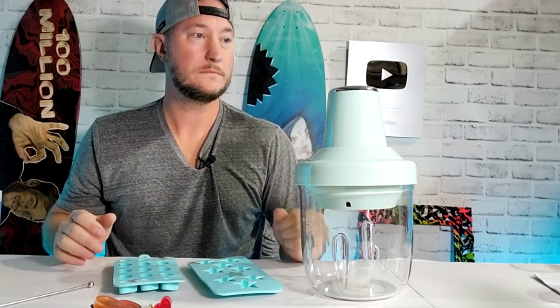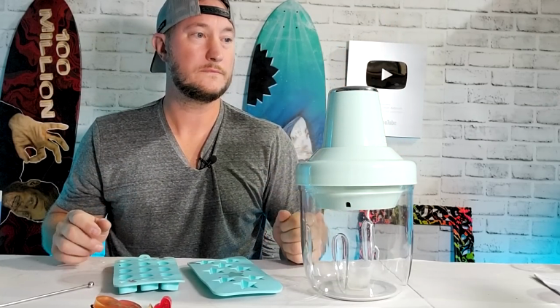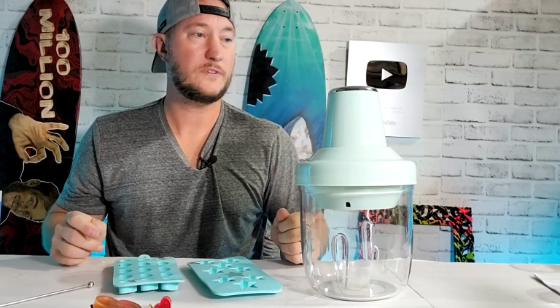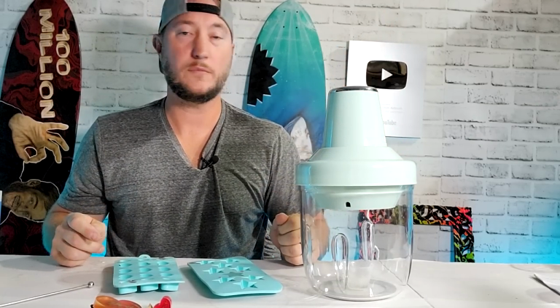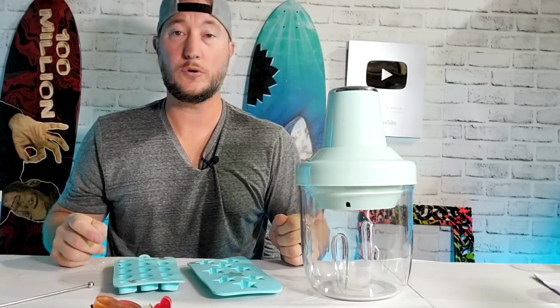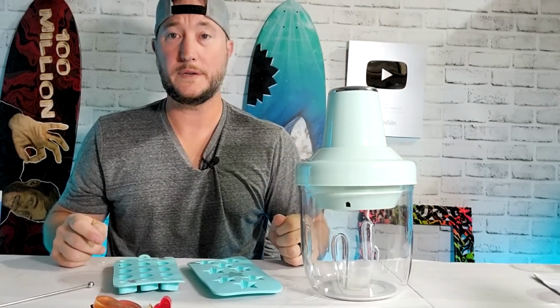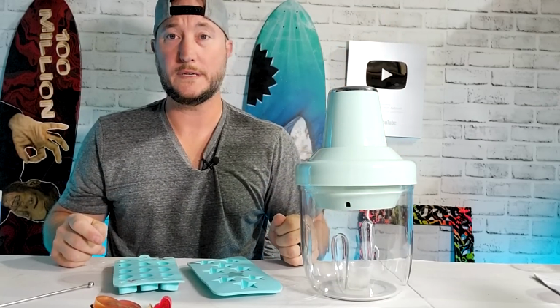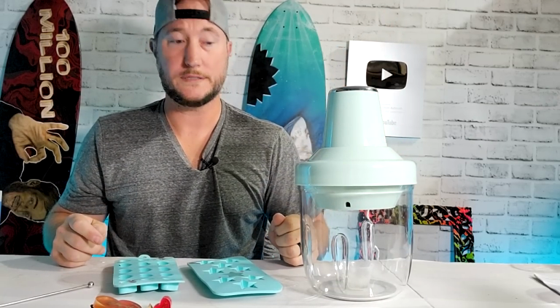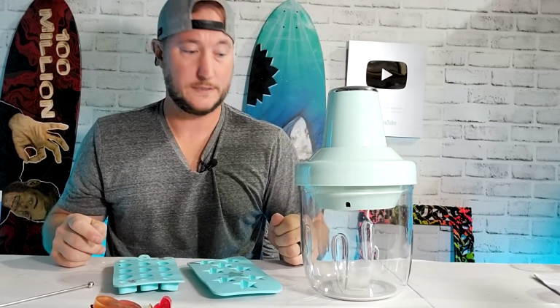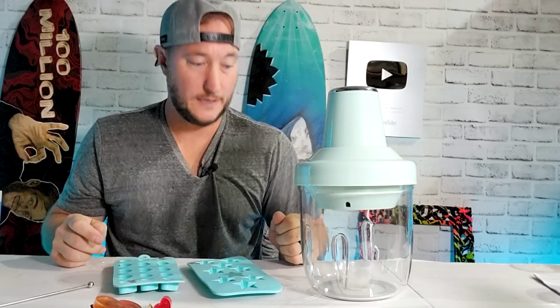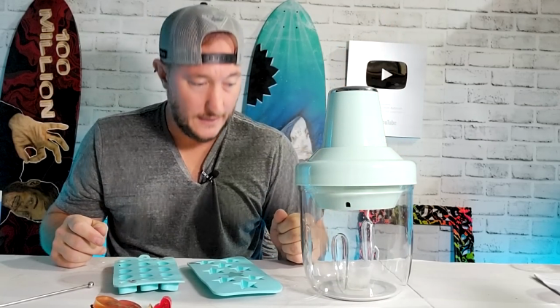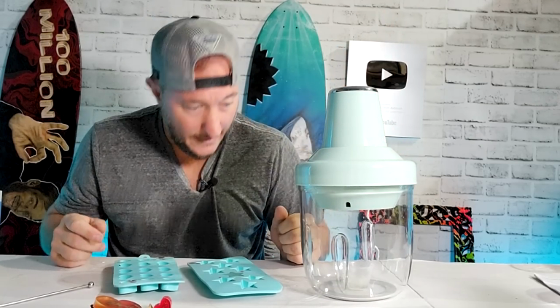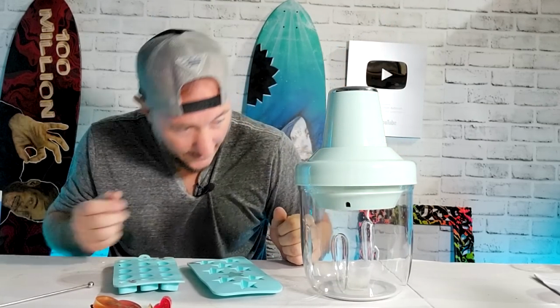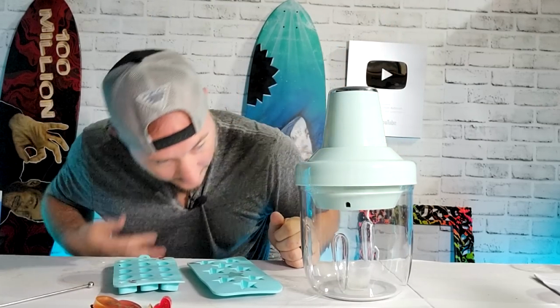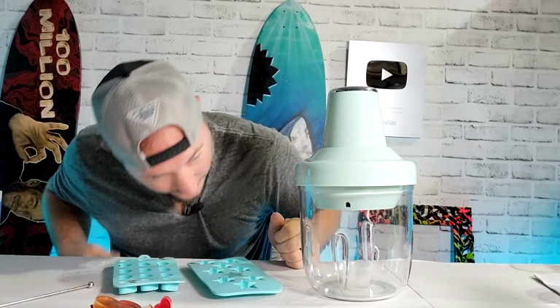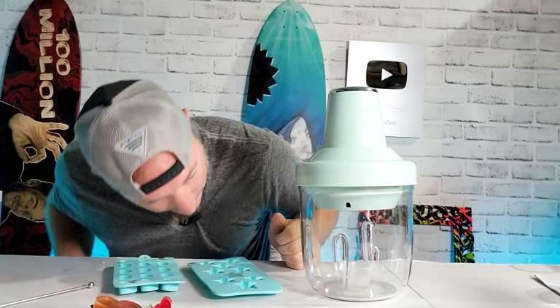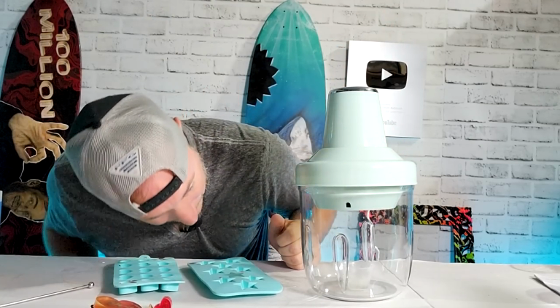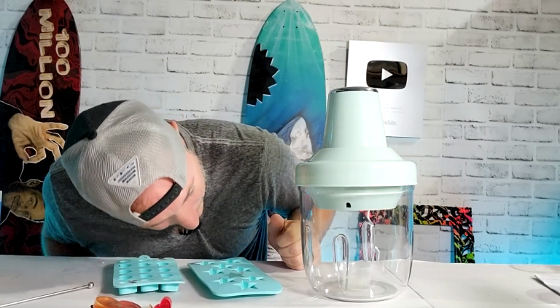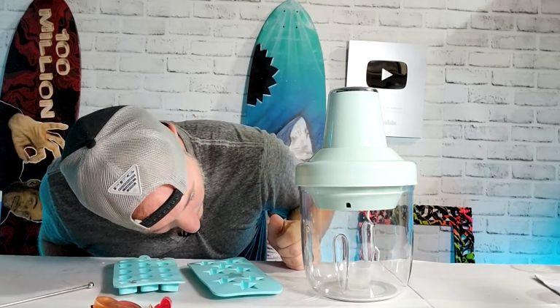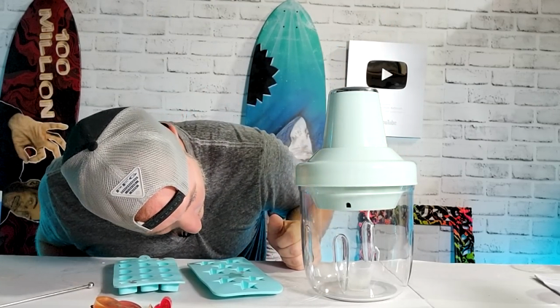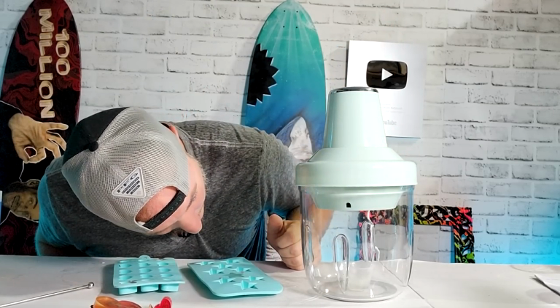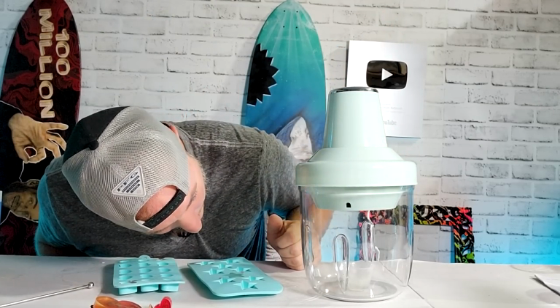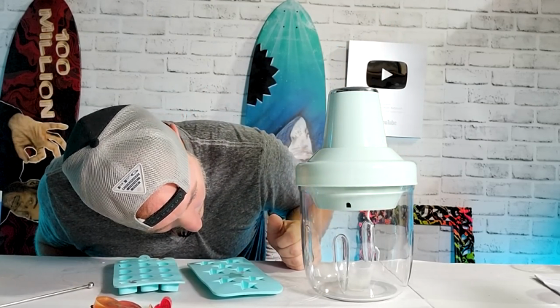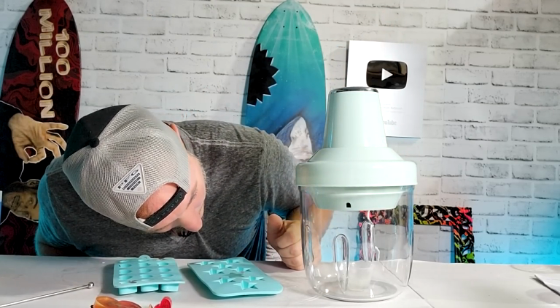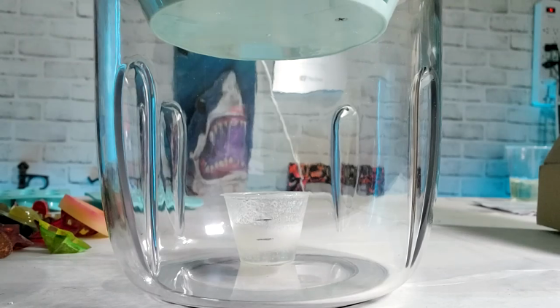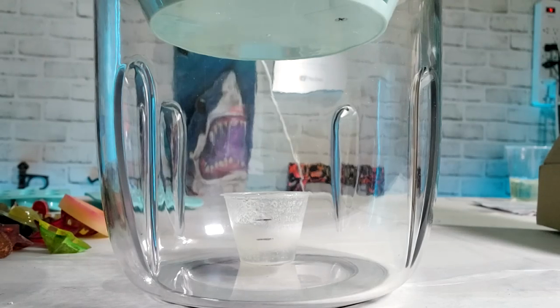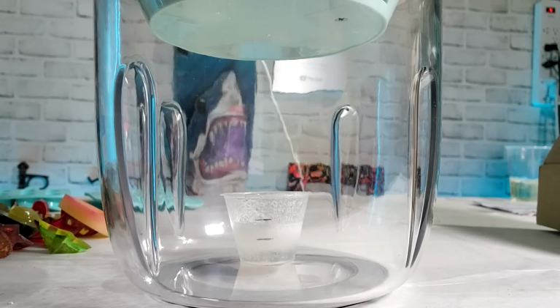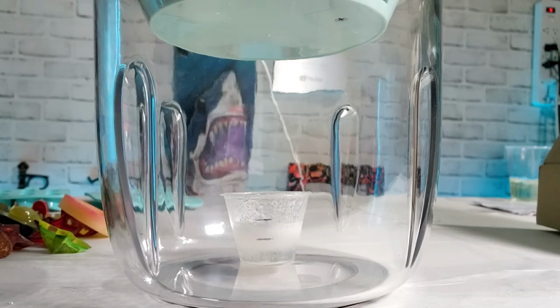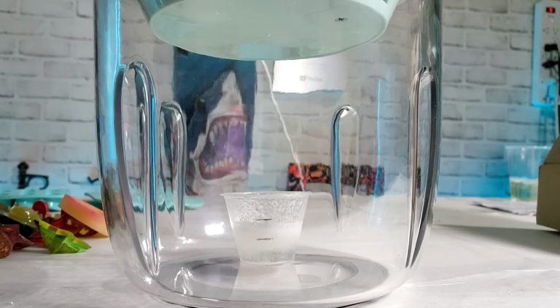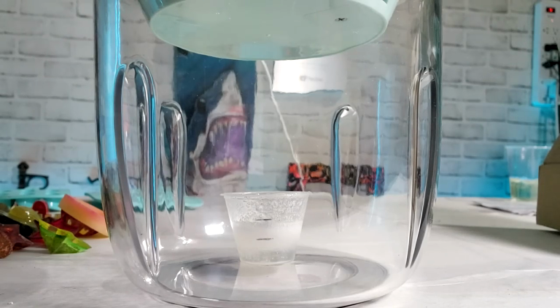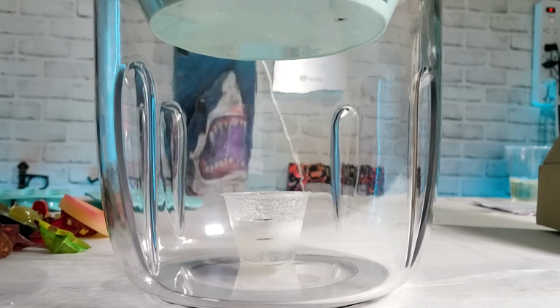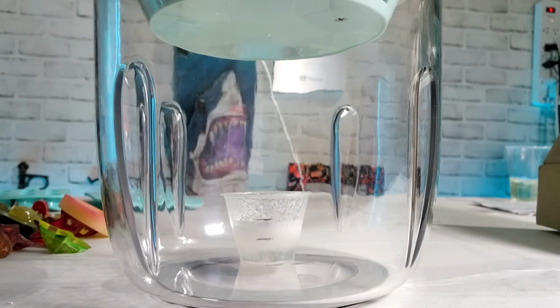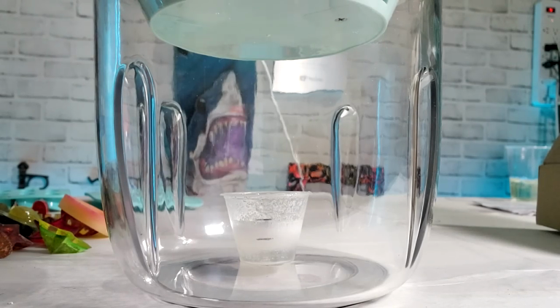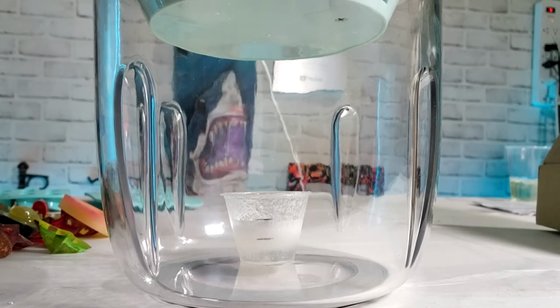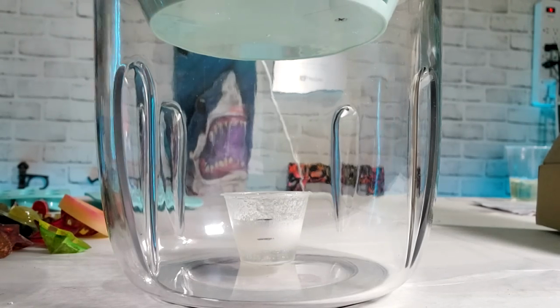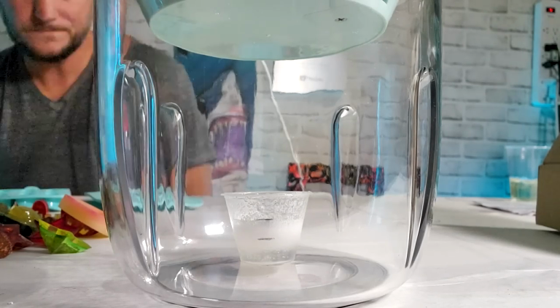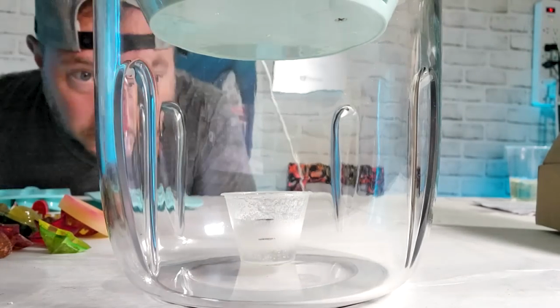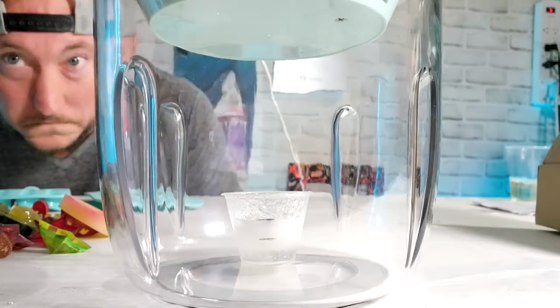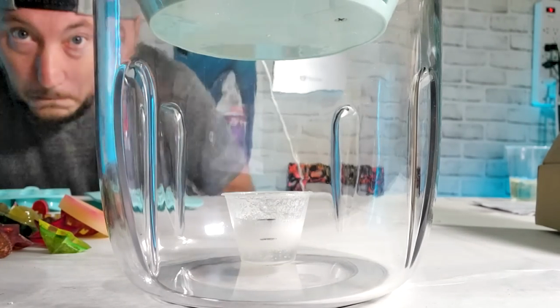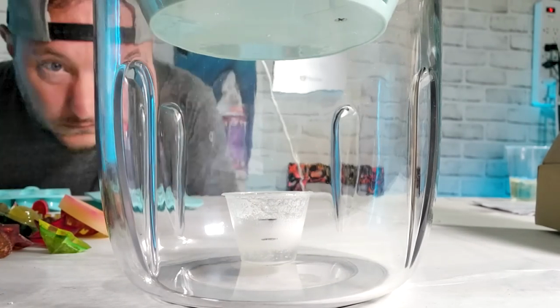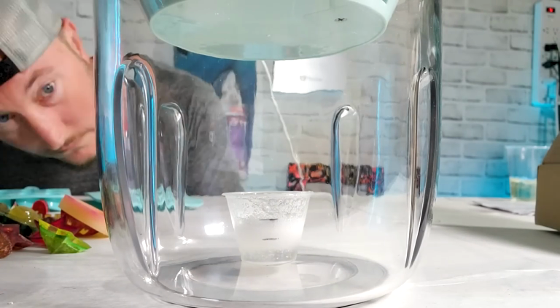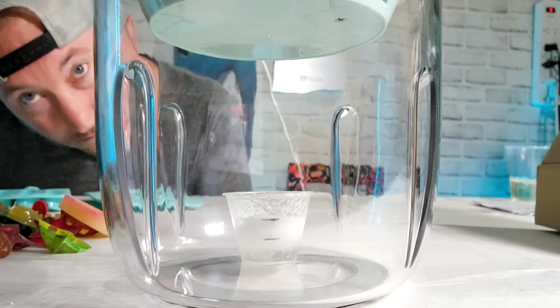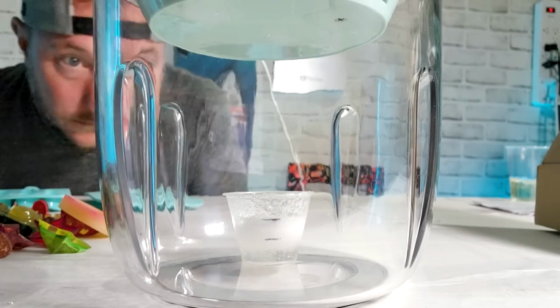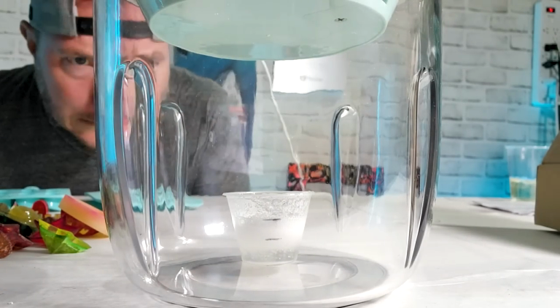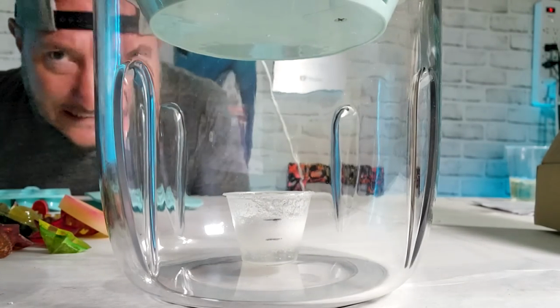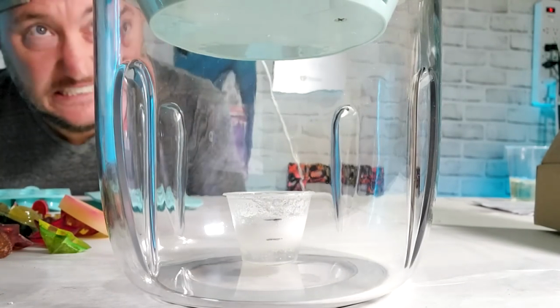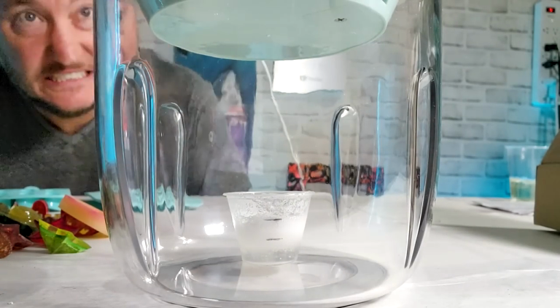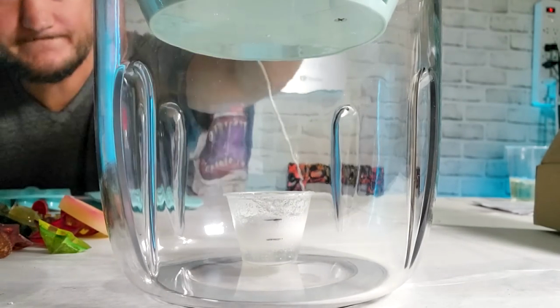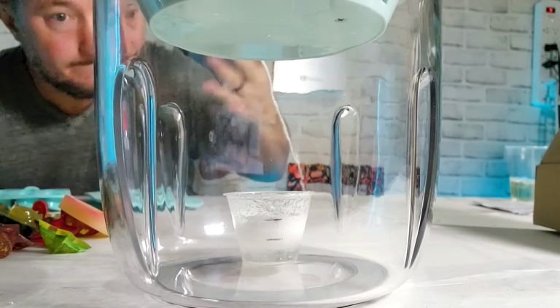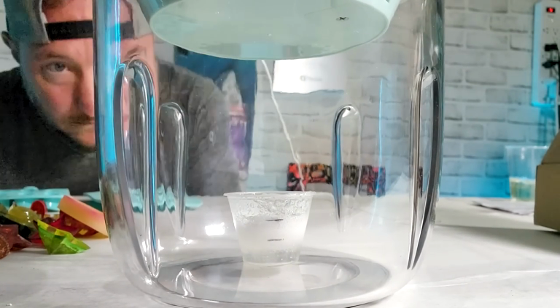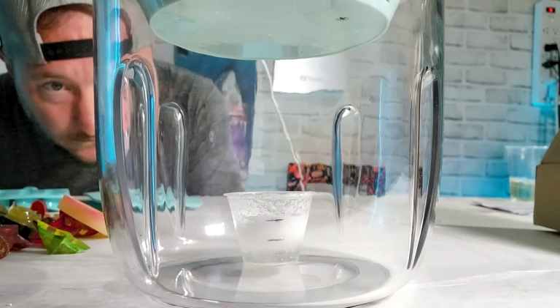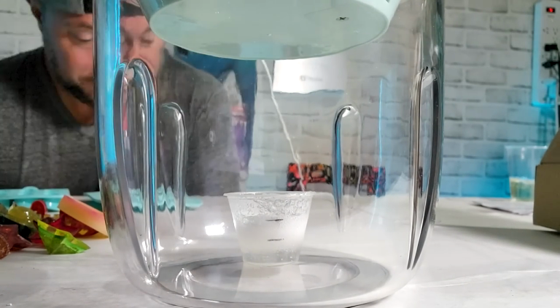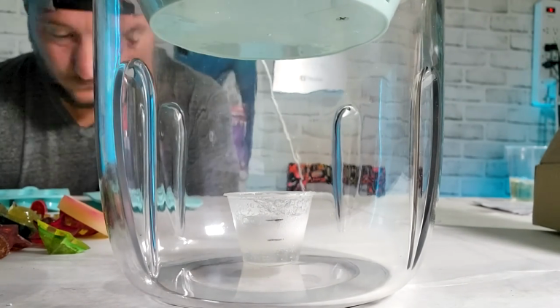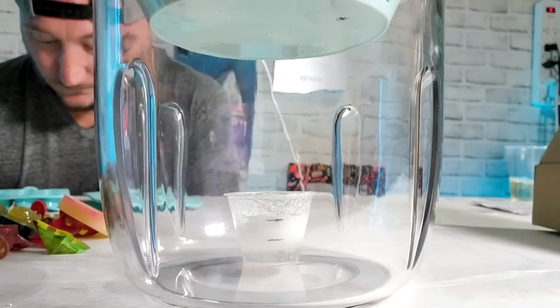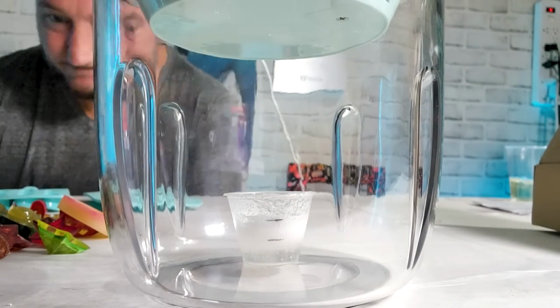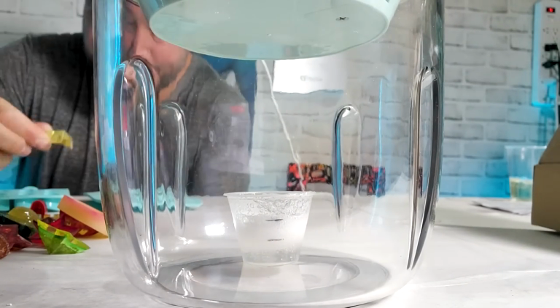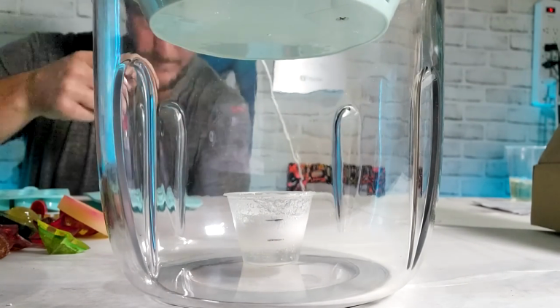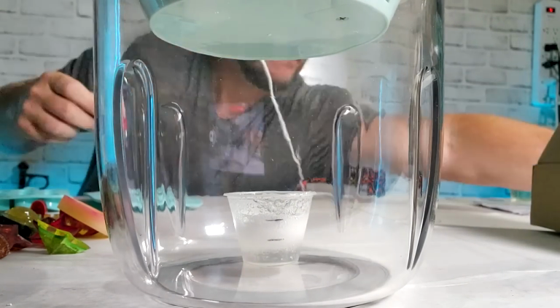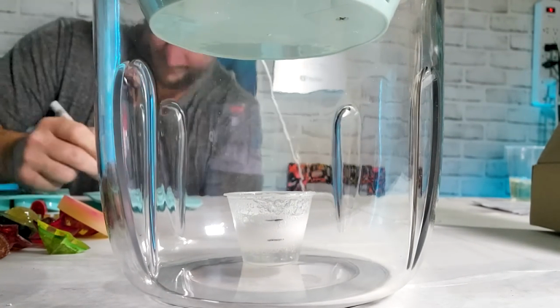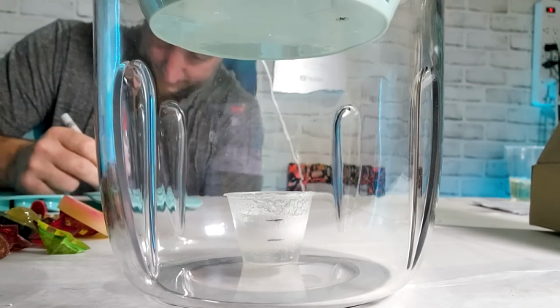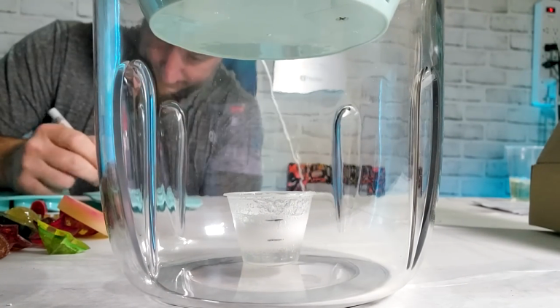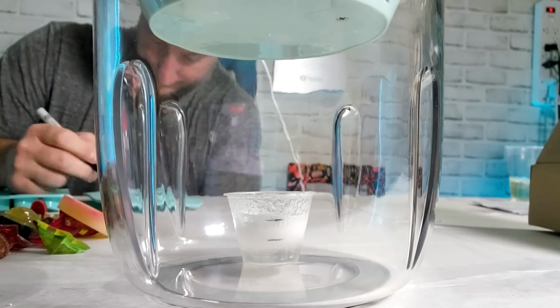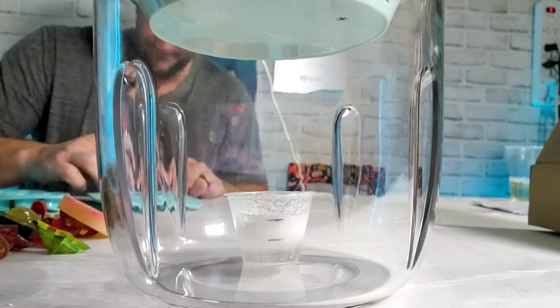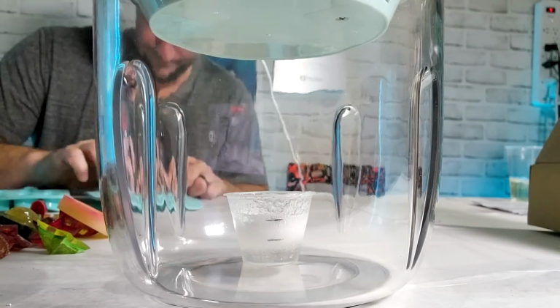Five more minutes and I only used five milliliters there, so I have 15 milliliters of epoxy left.